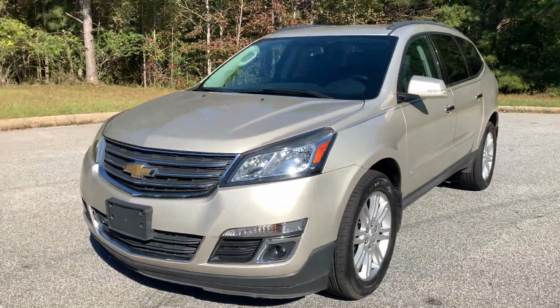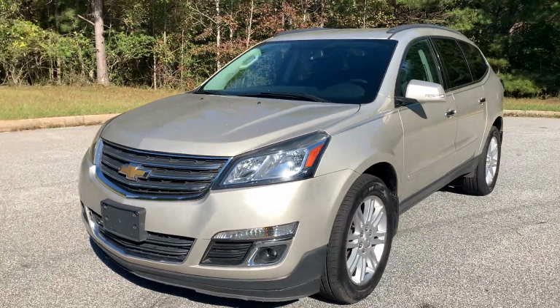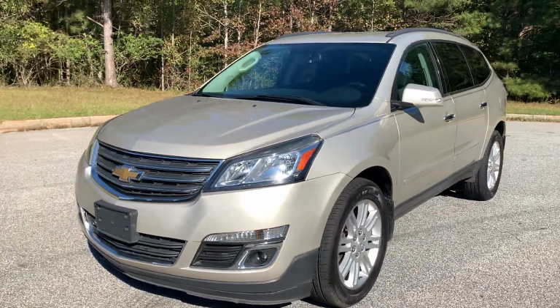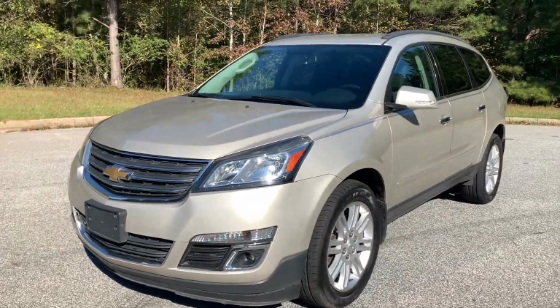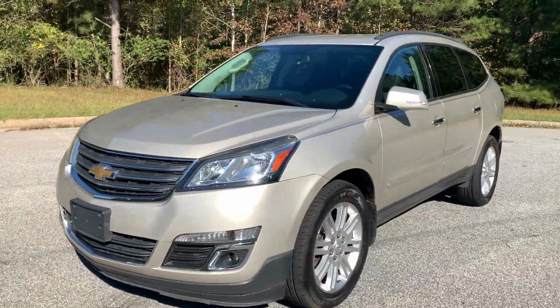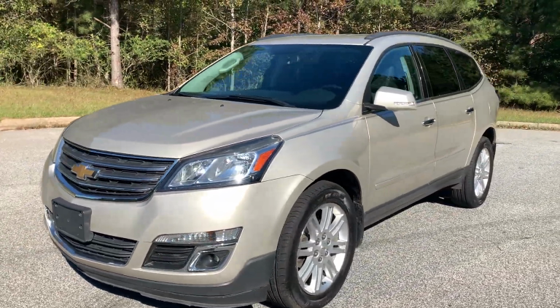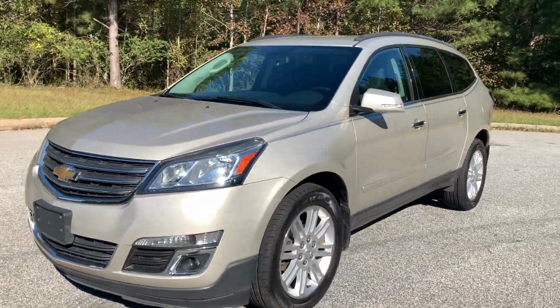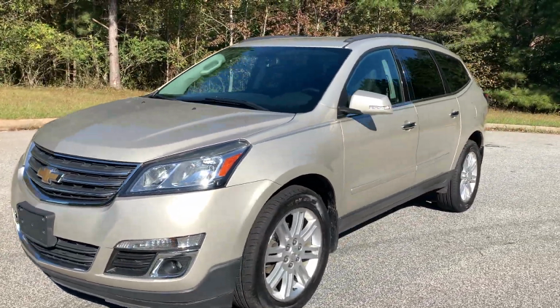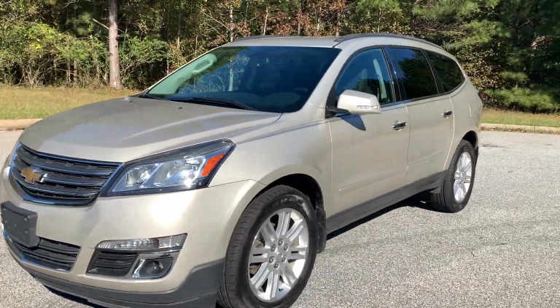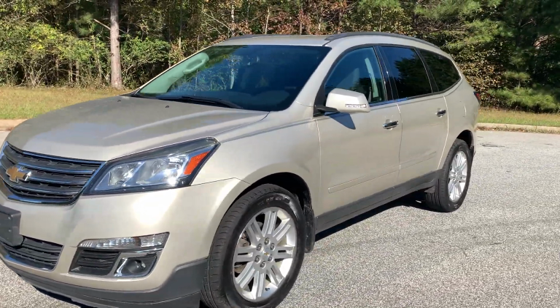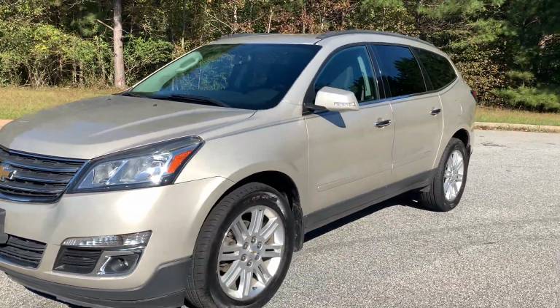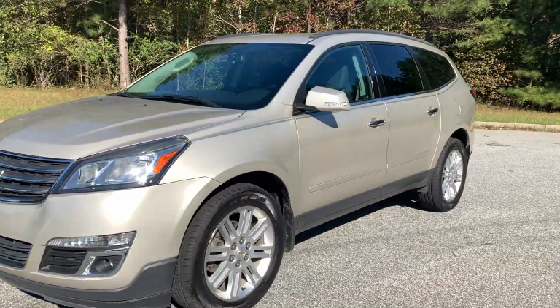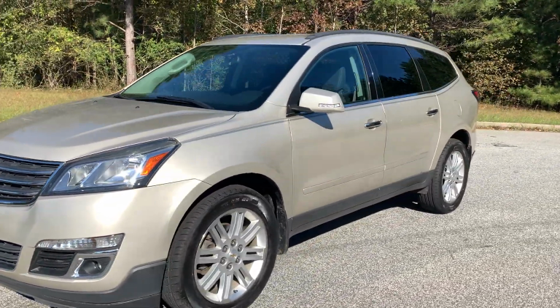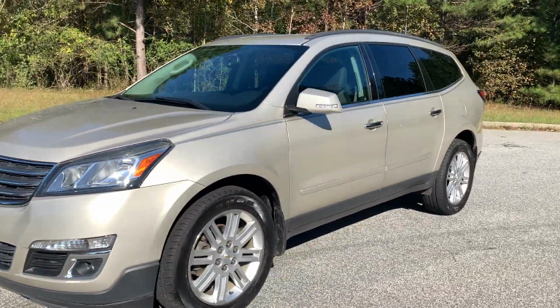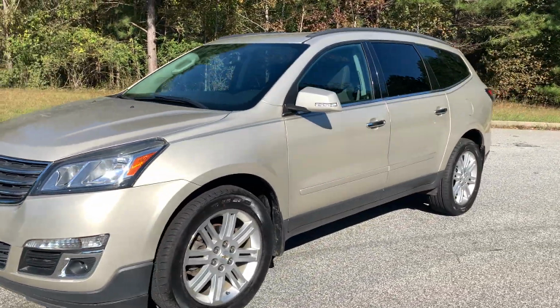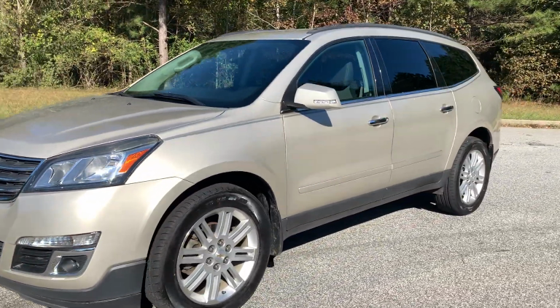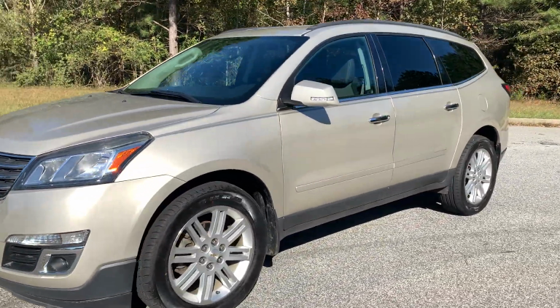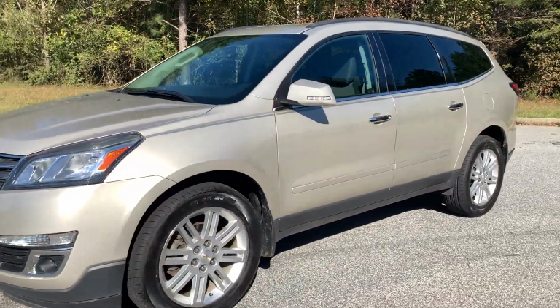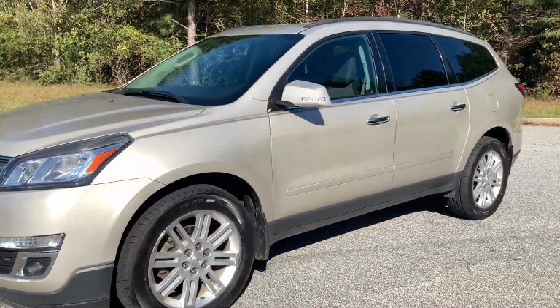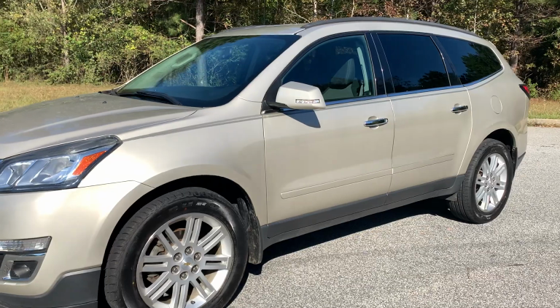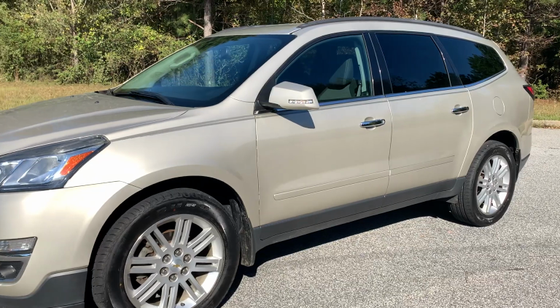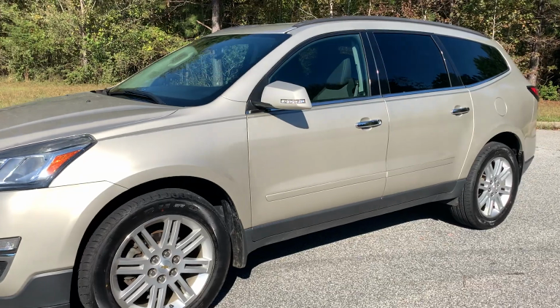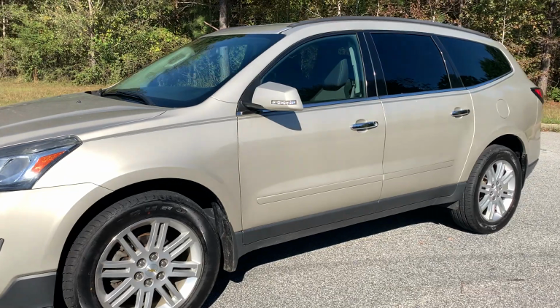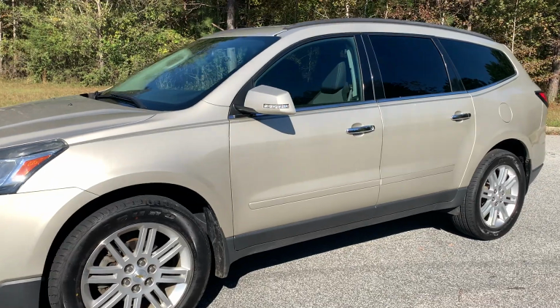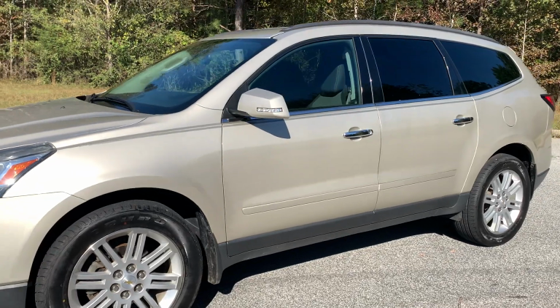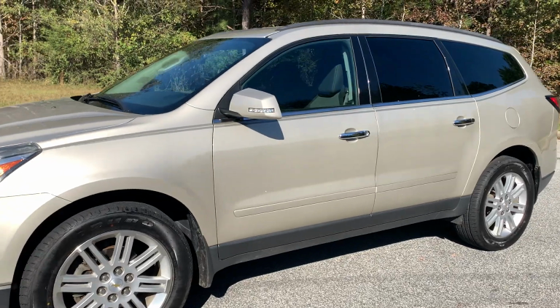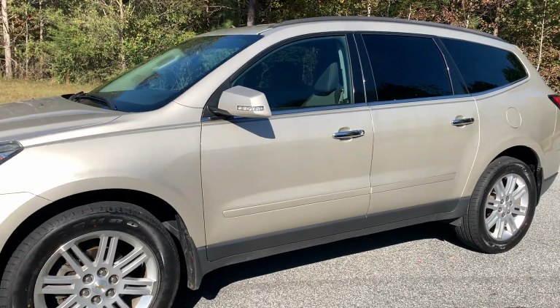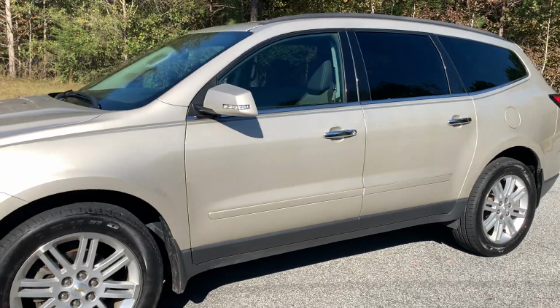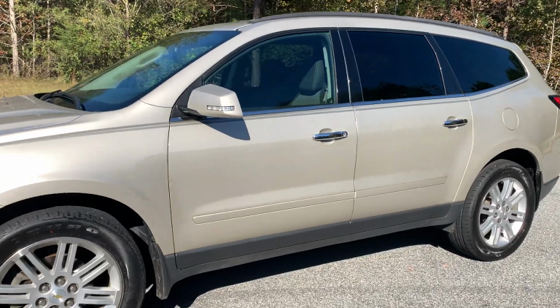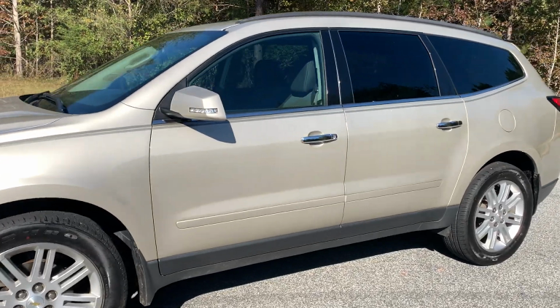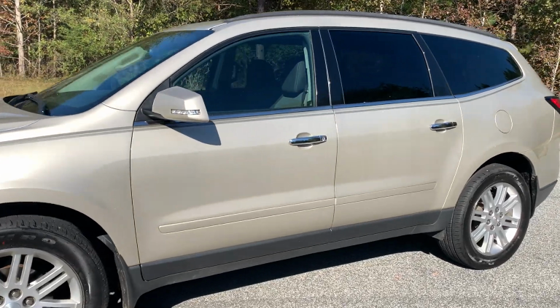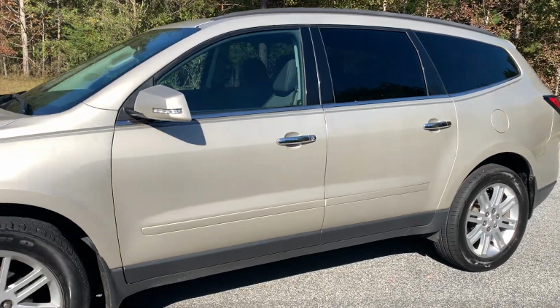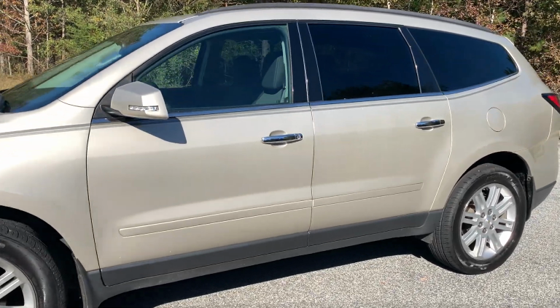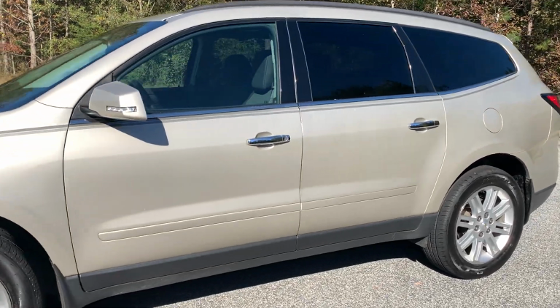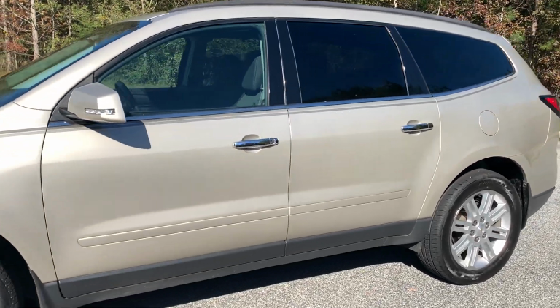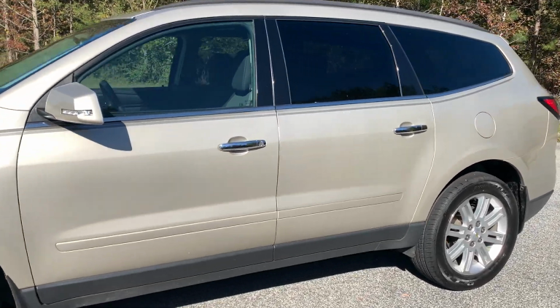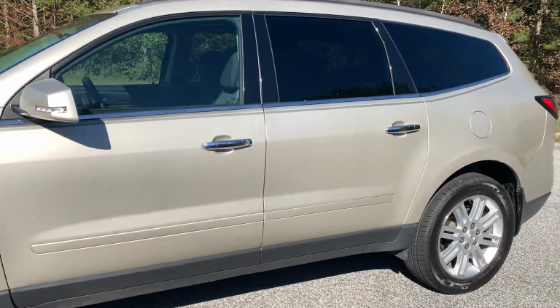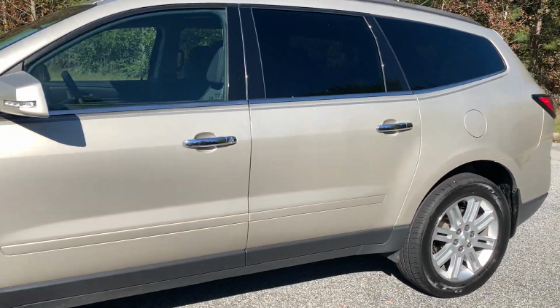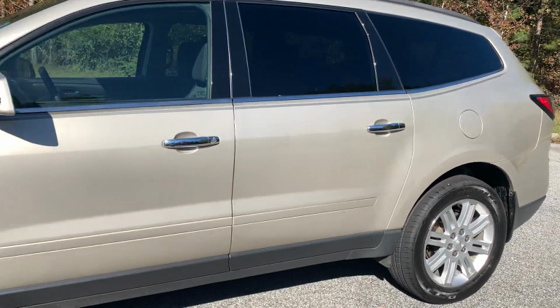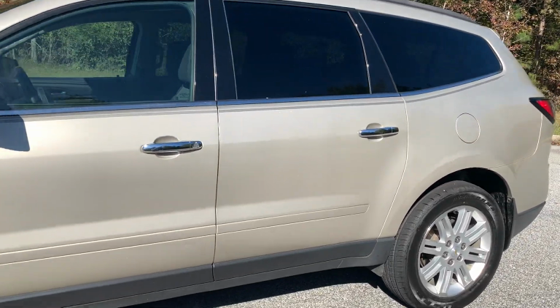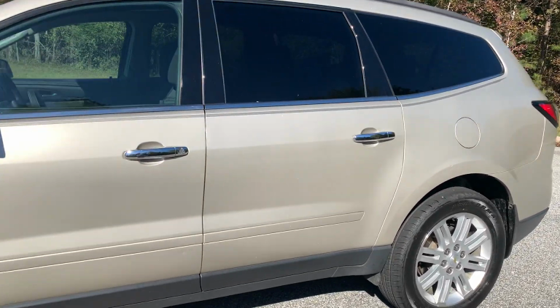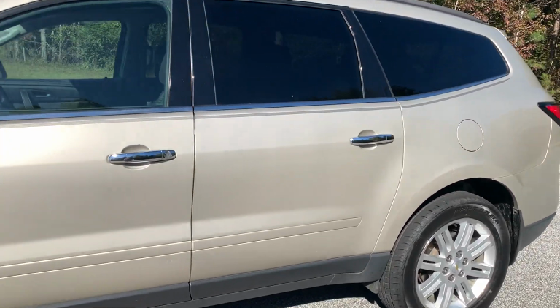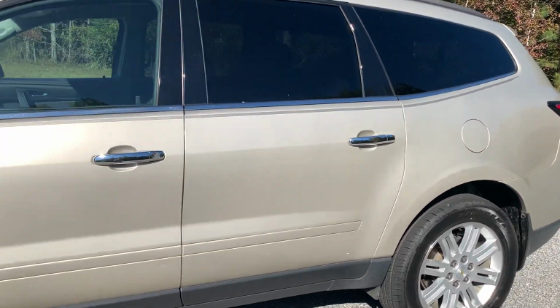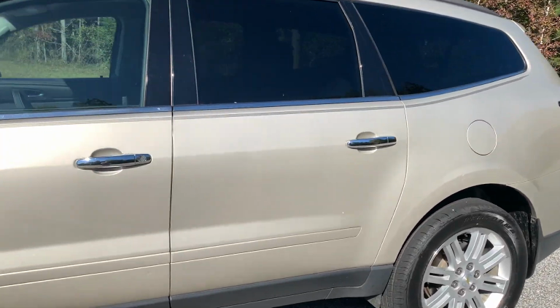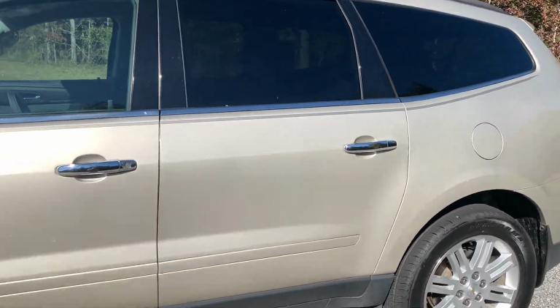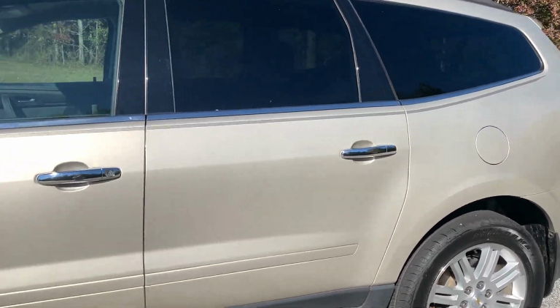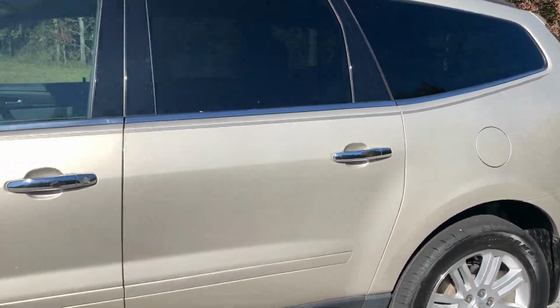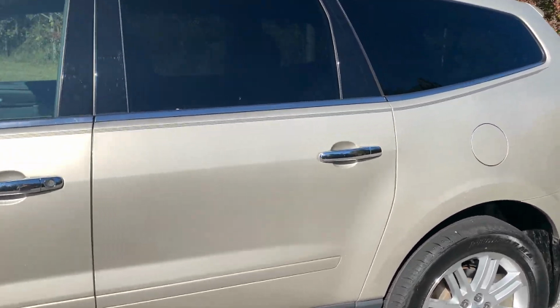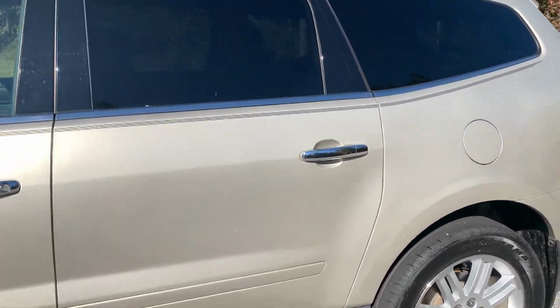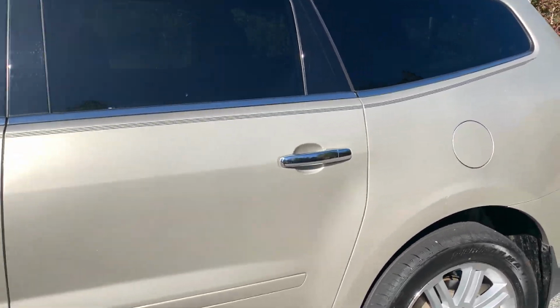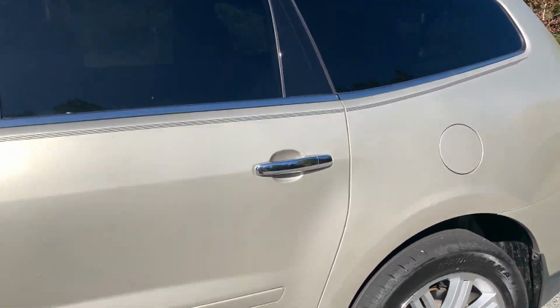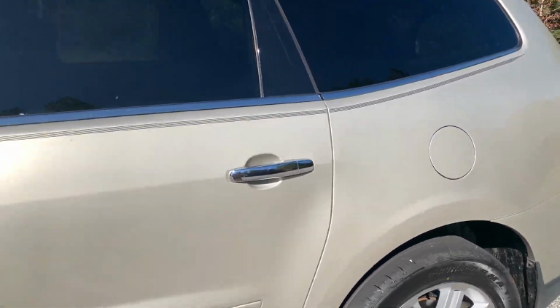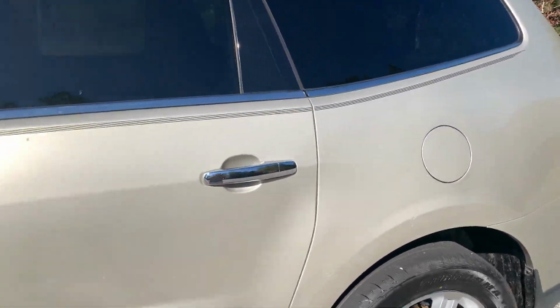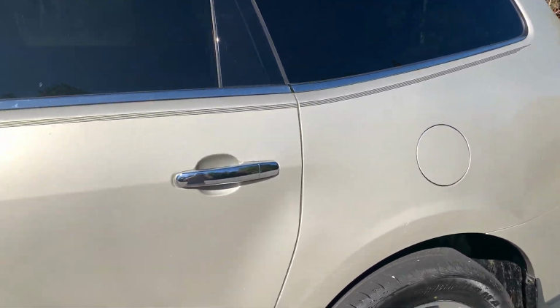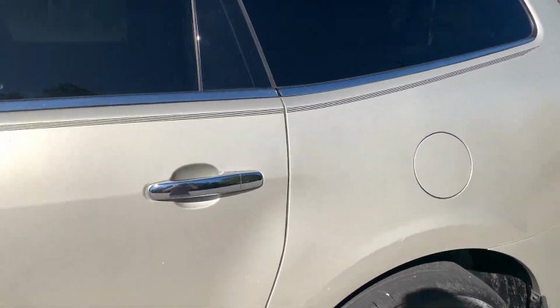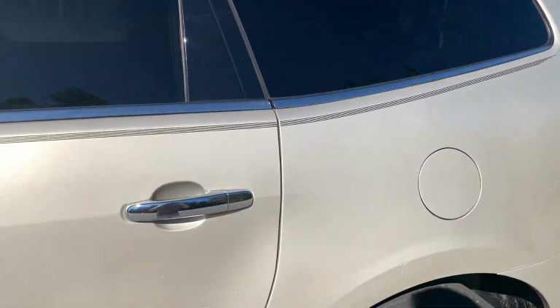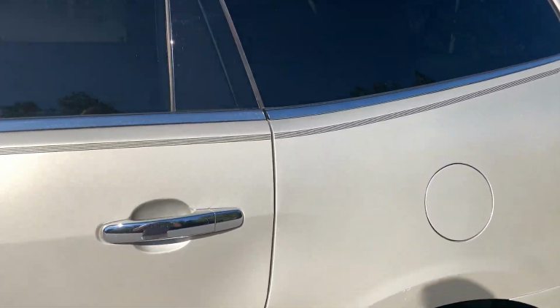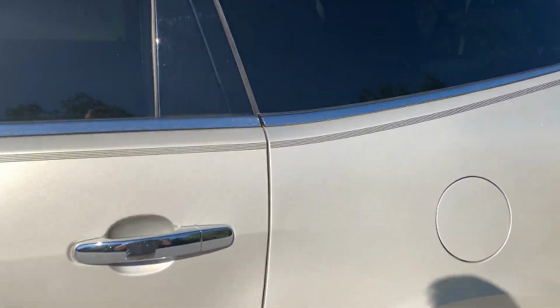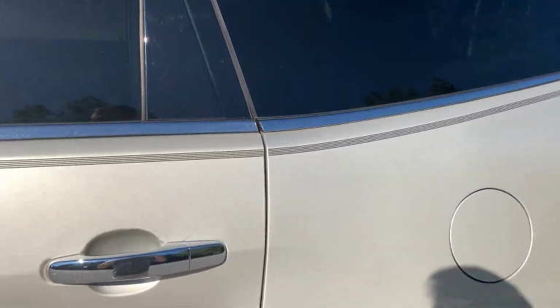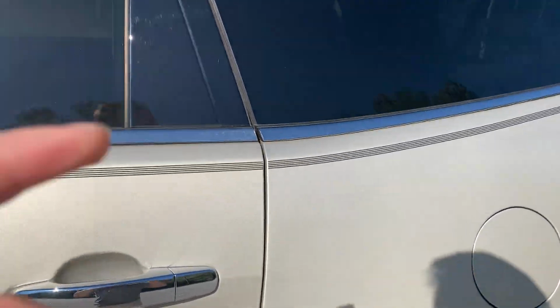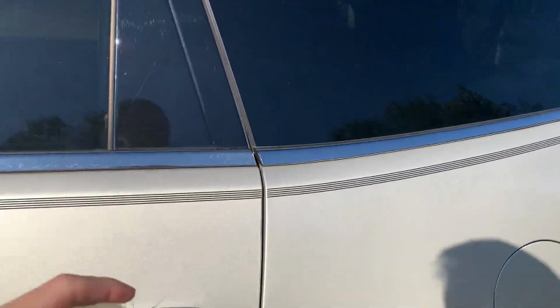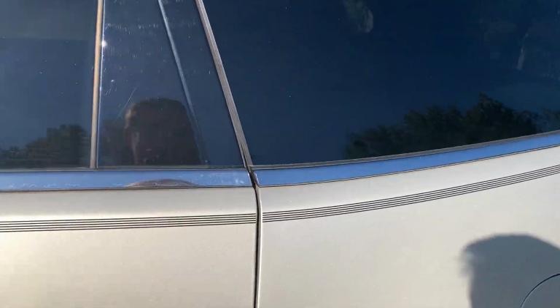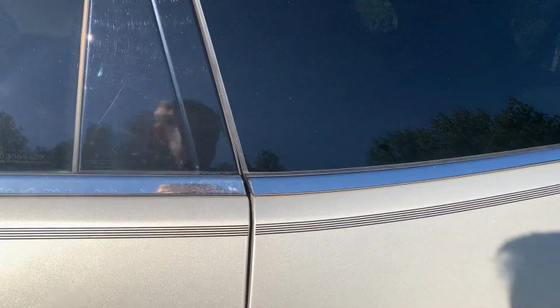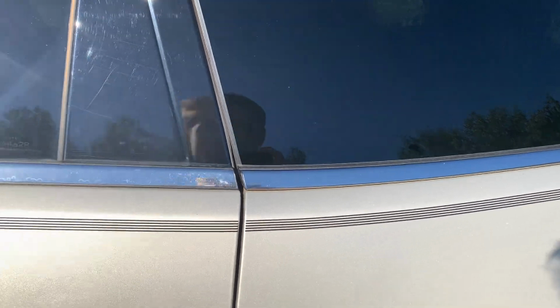It's got a remote start, which I'm going to do real quick. Gotta love remote start.